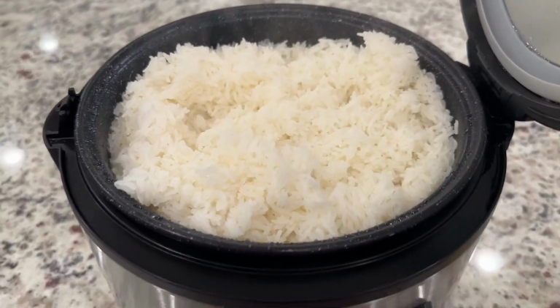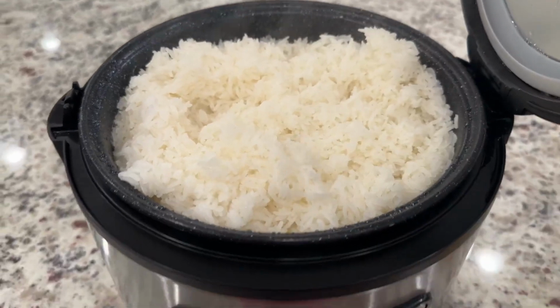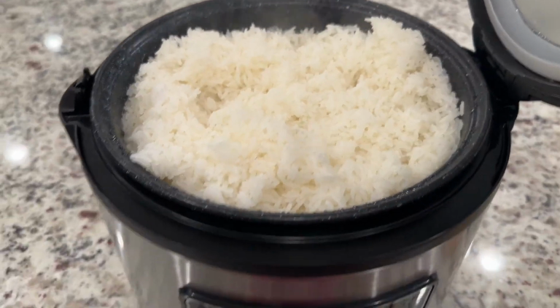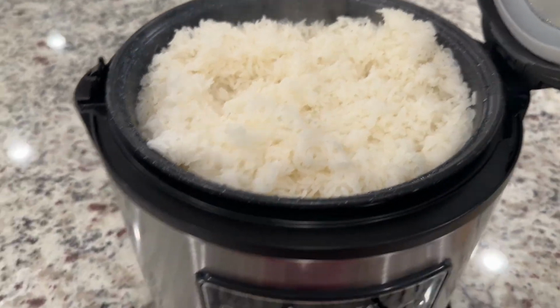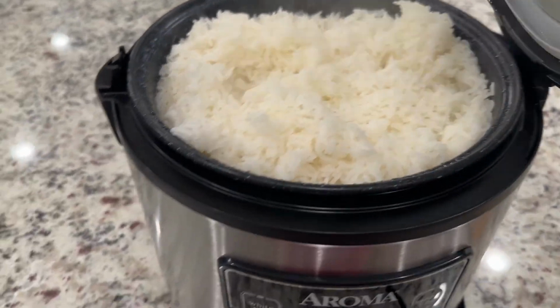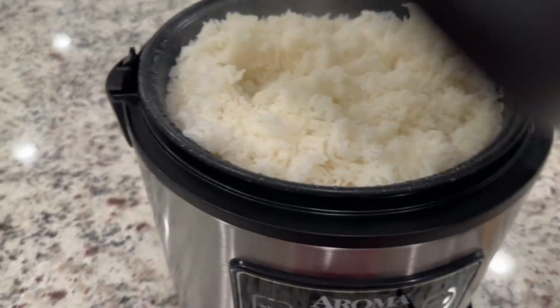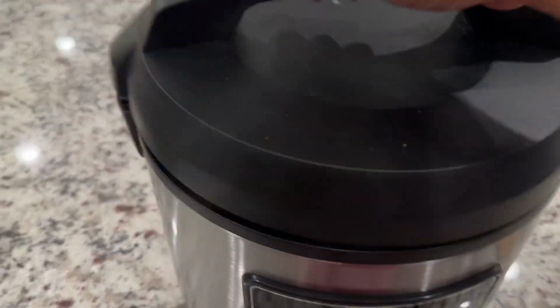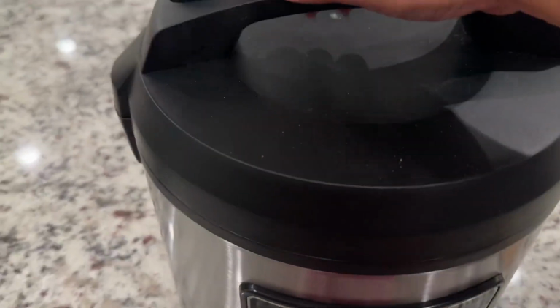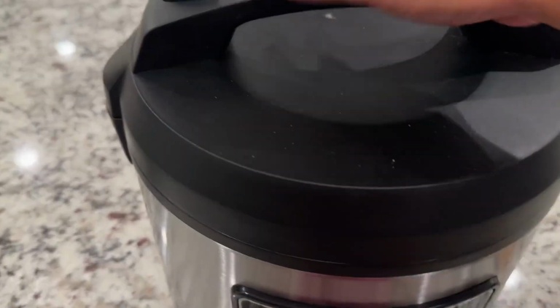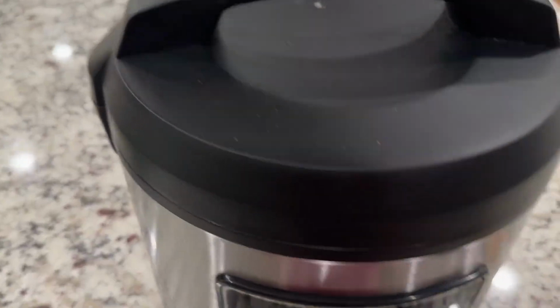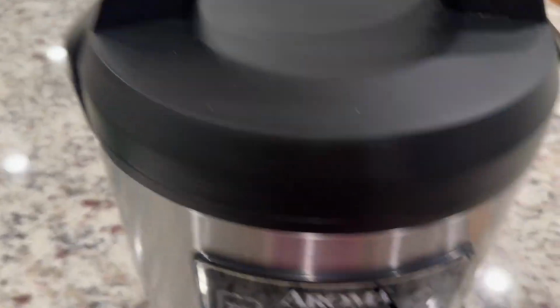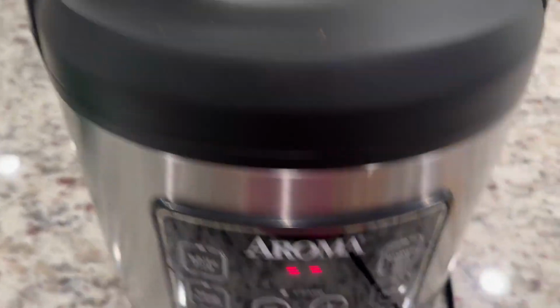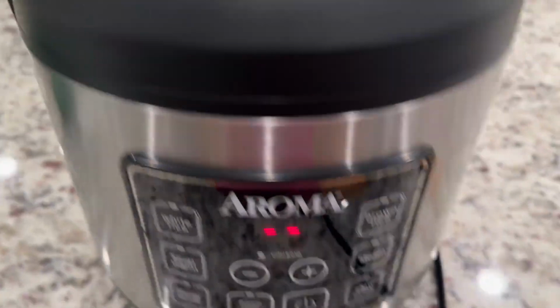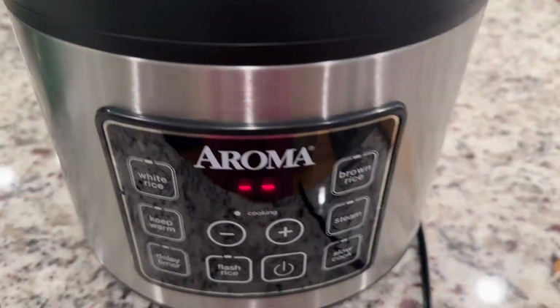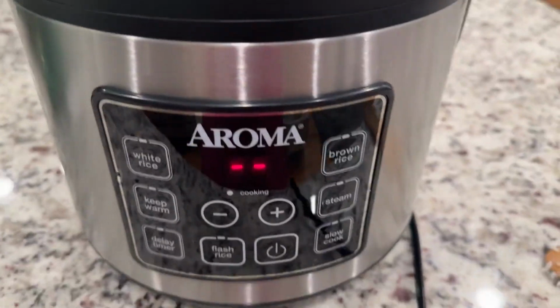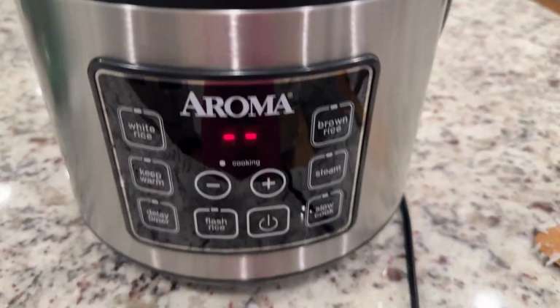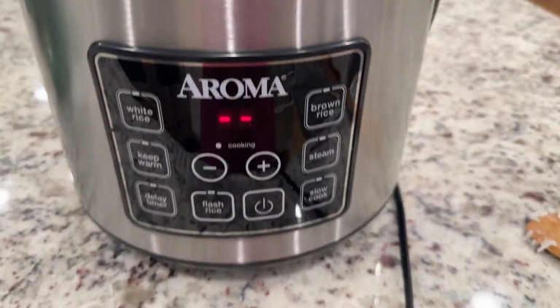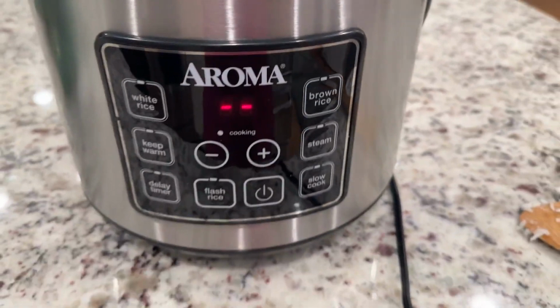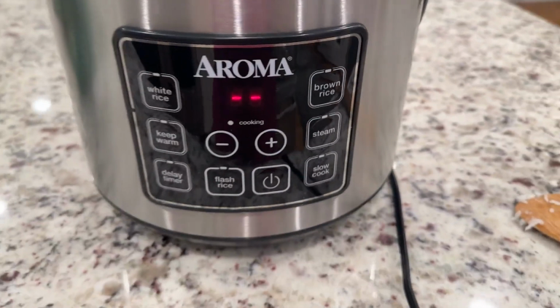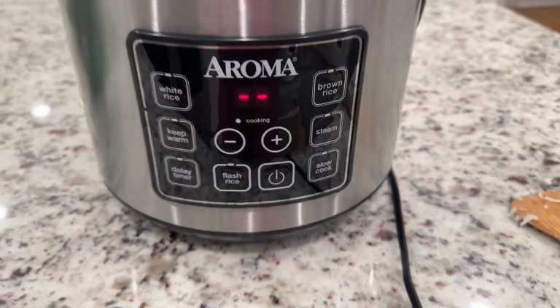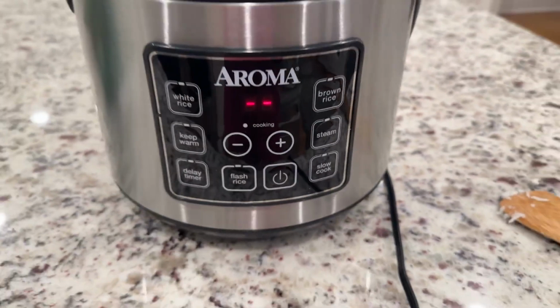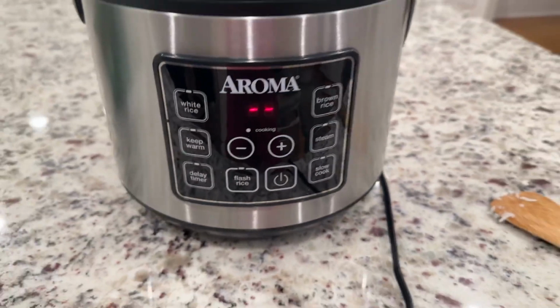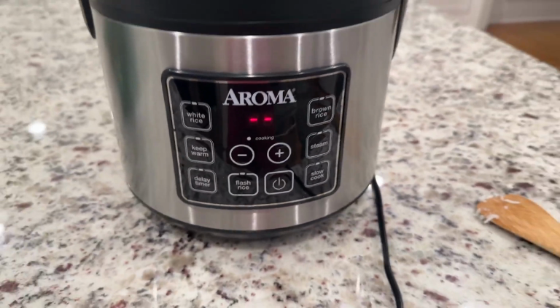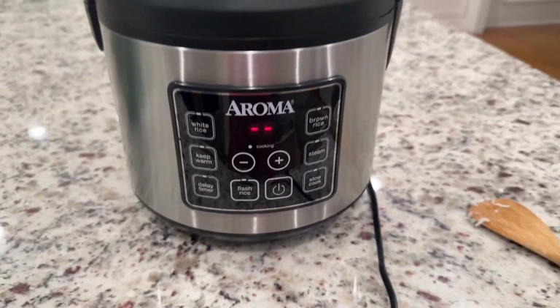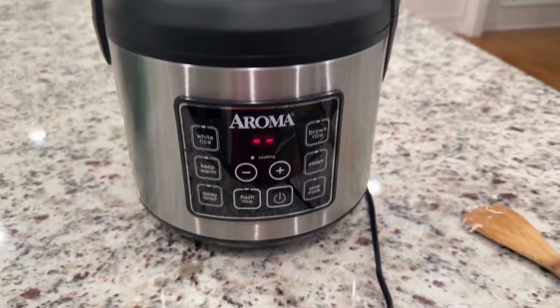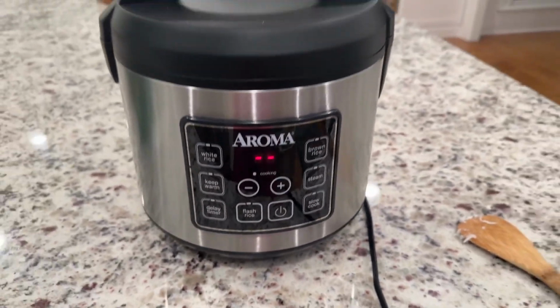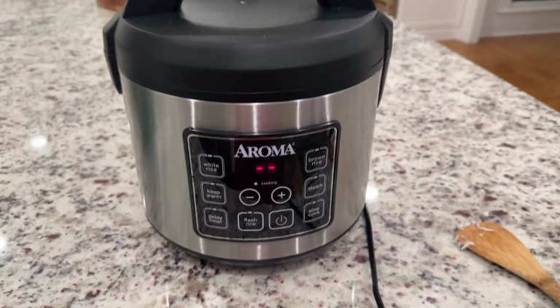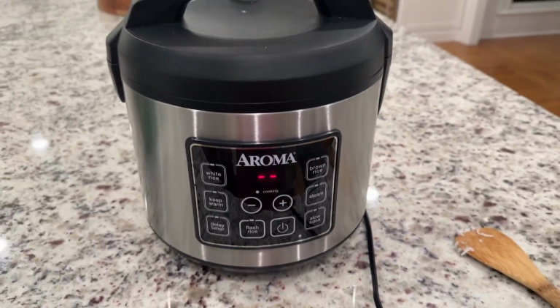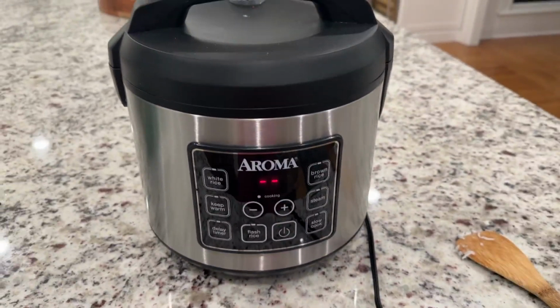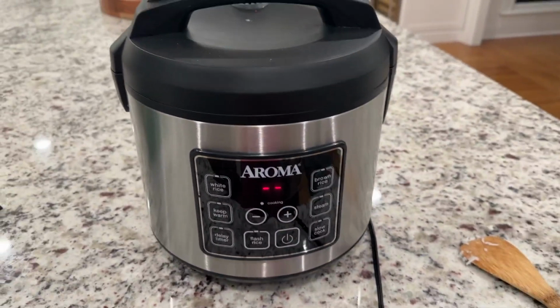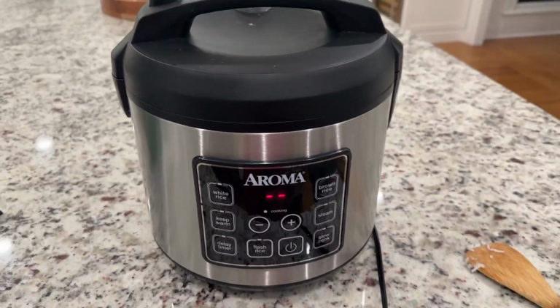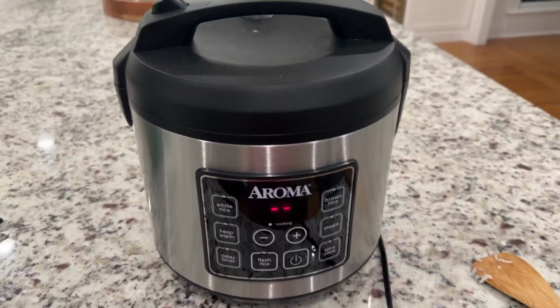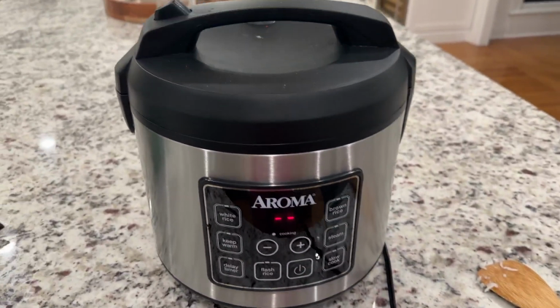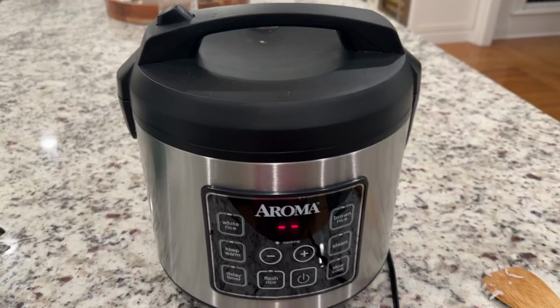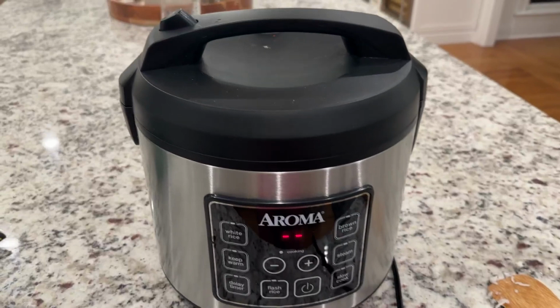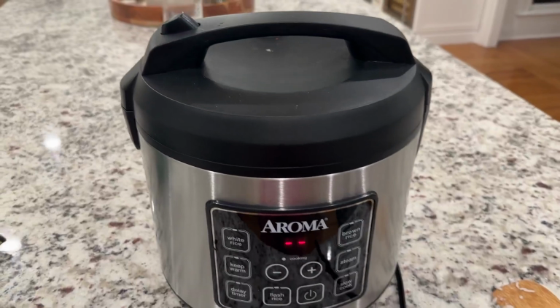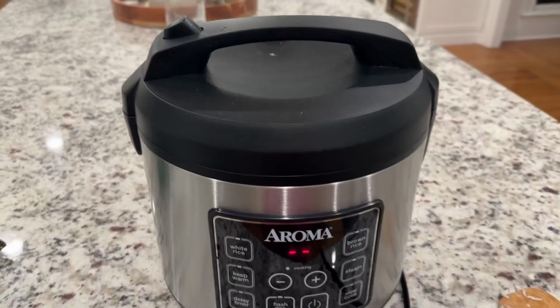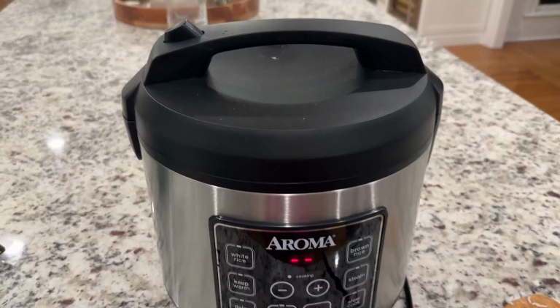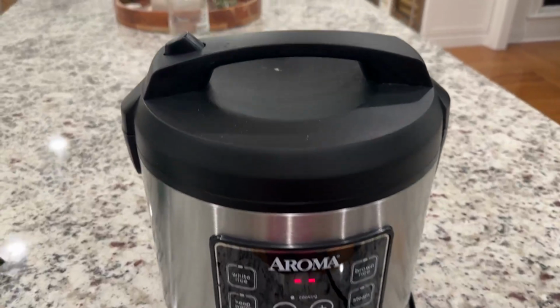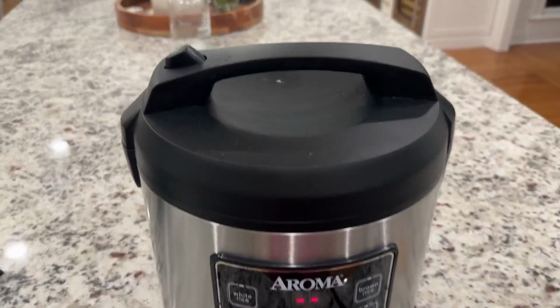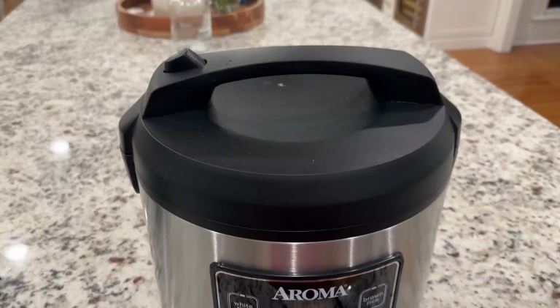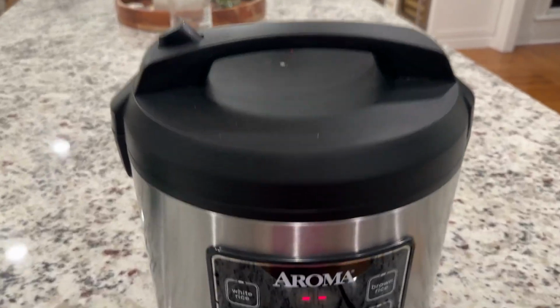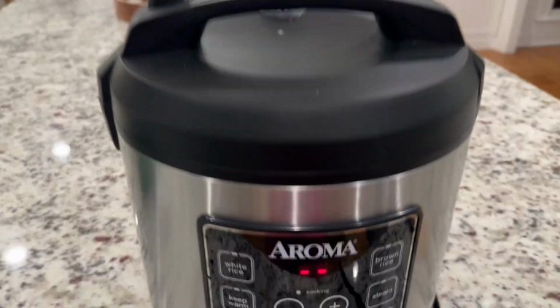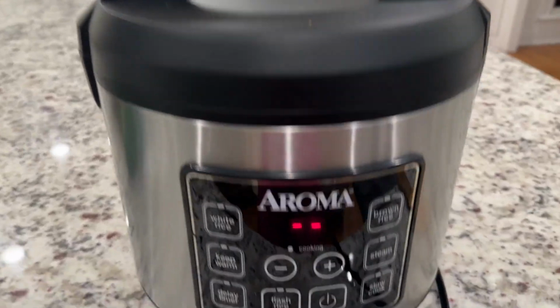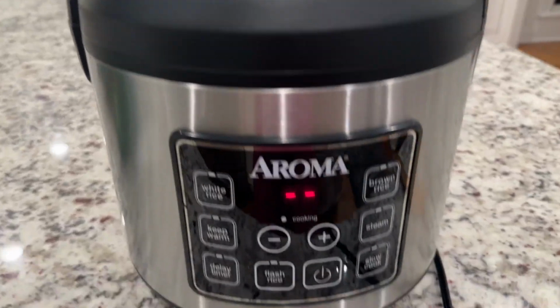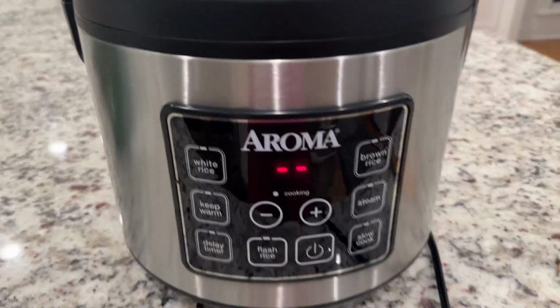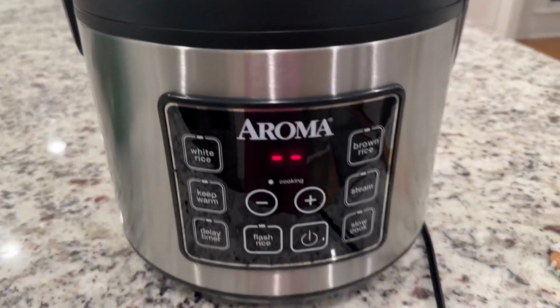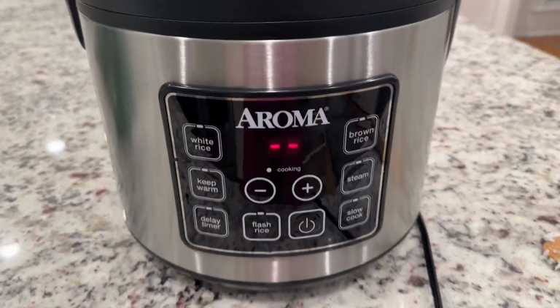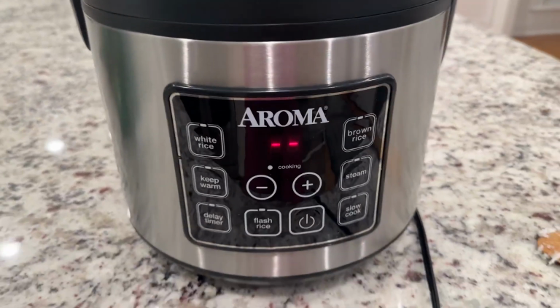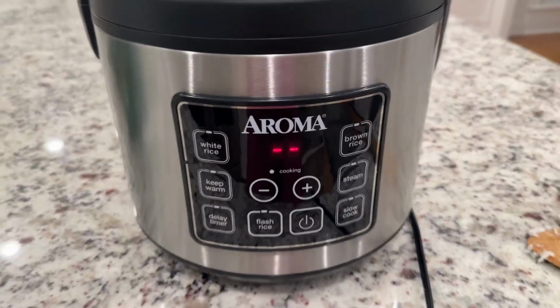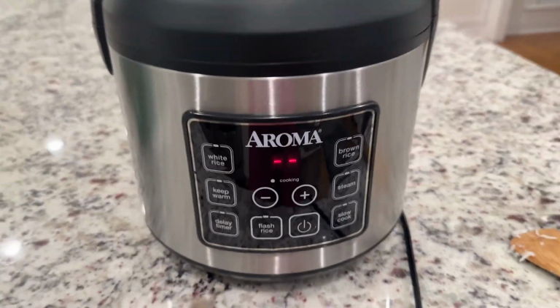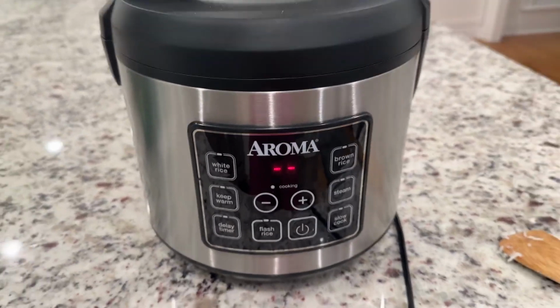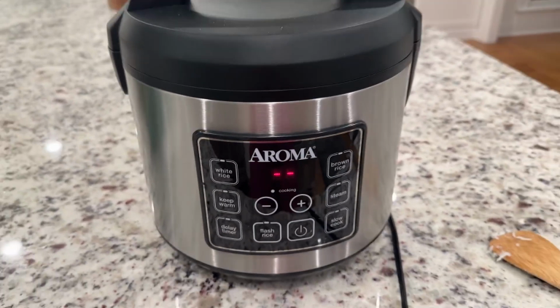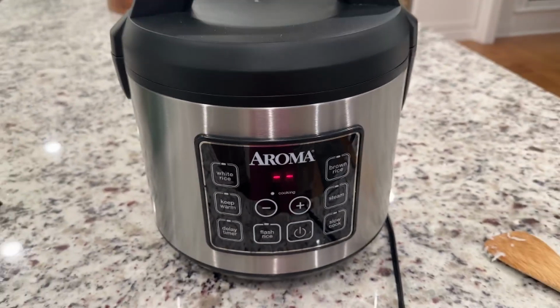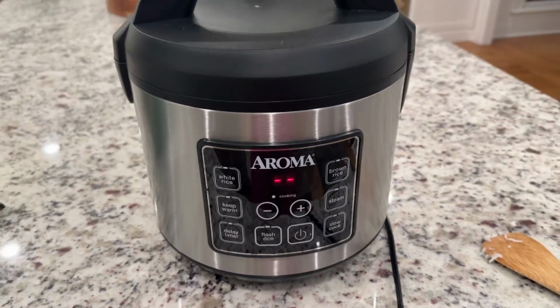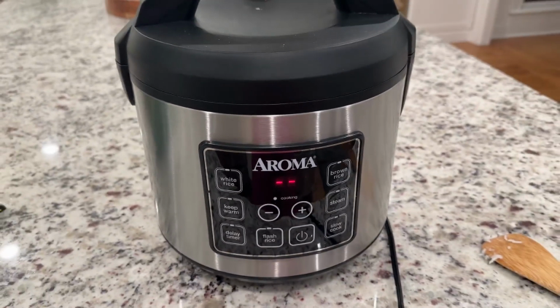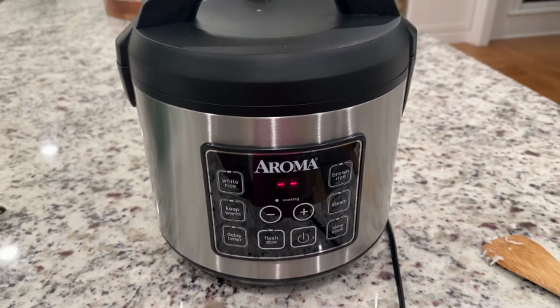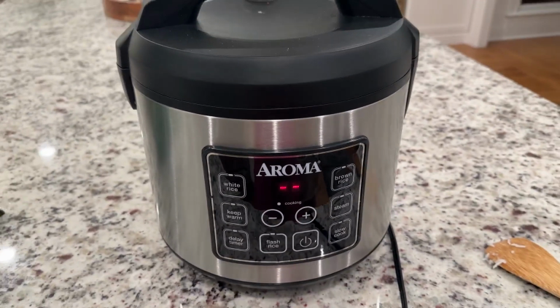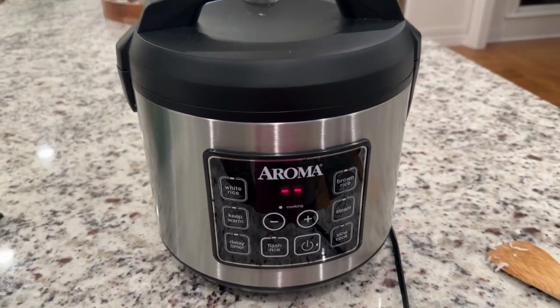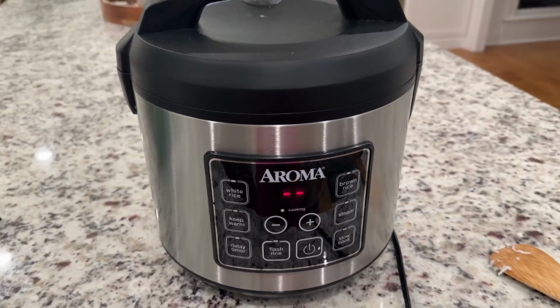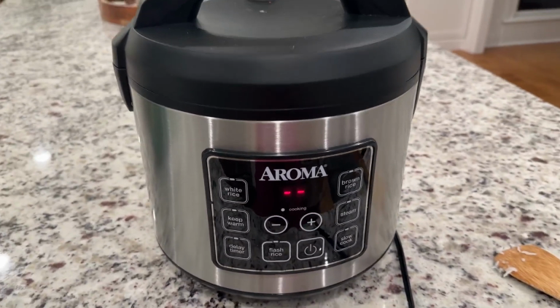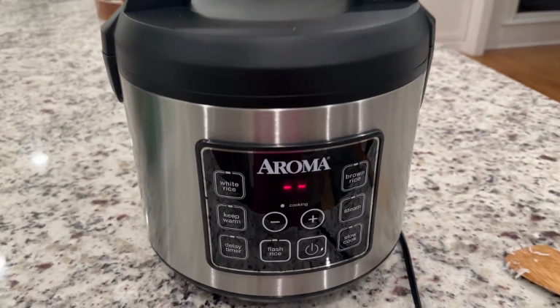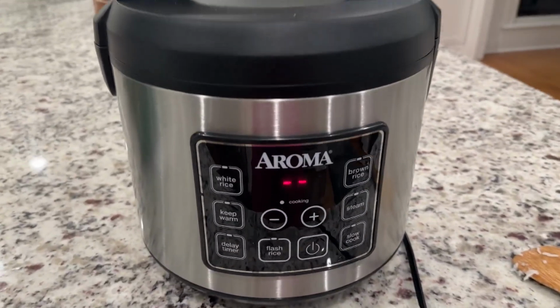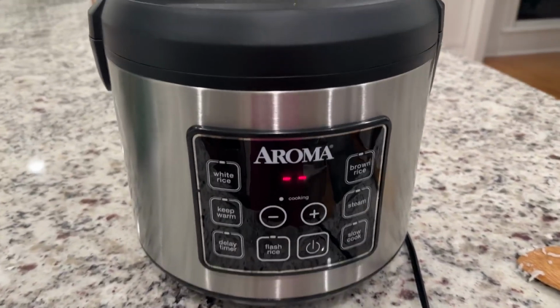It's foolproof. You're never gonna make a mistake when you make rice — highly, highly recommend.